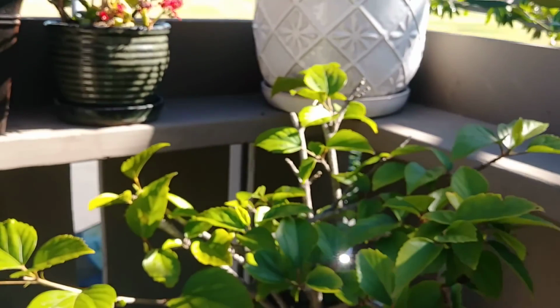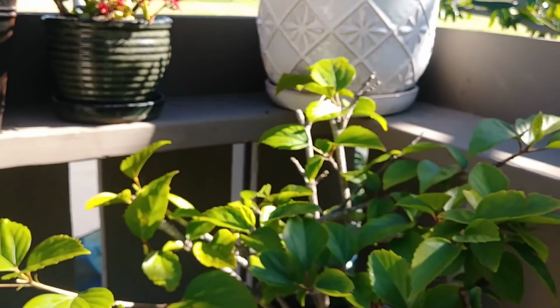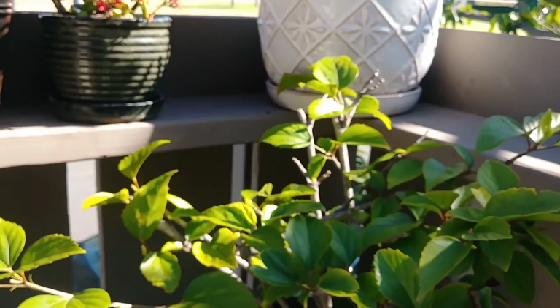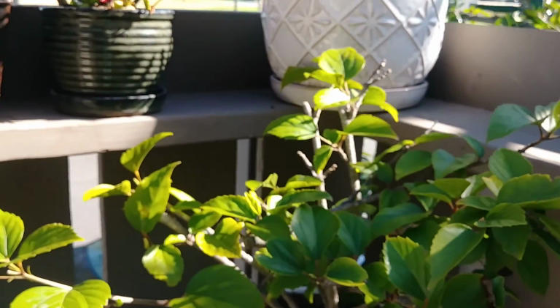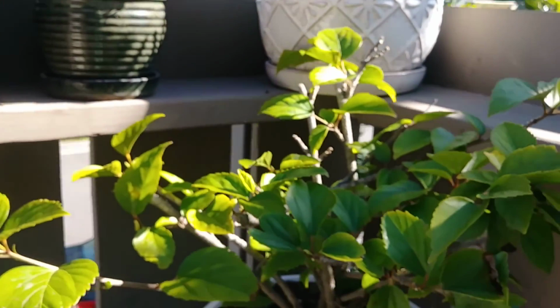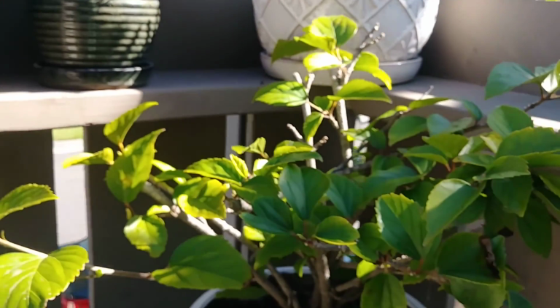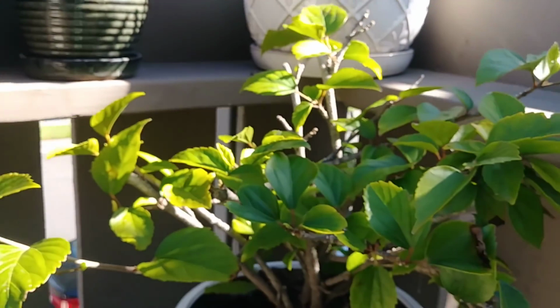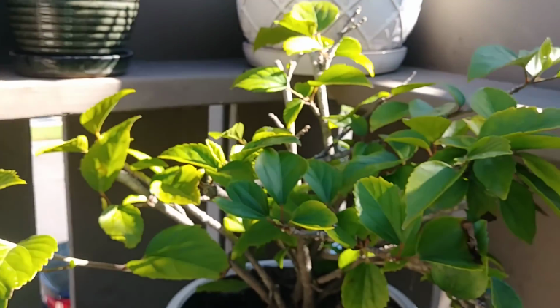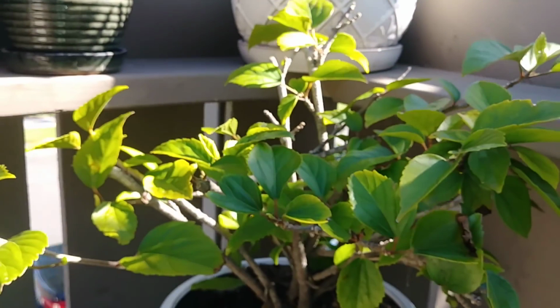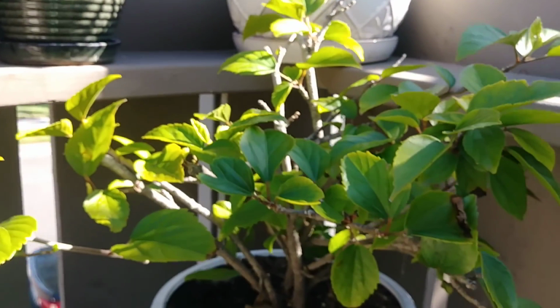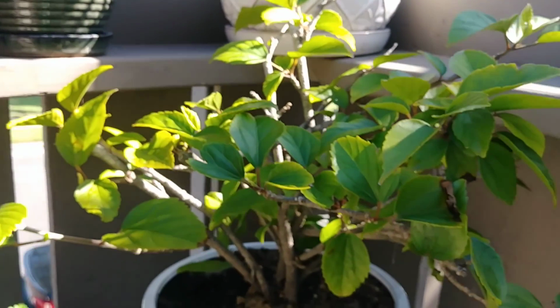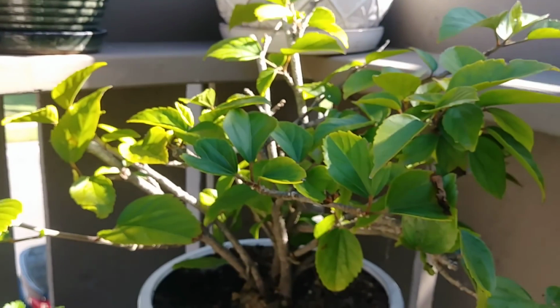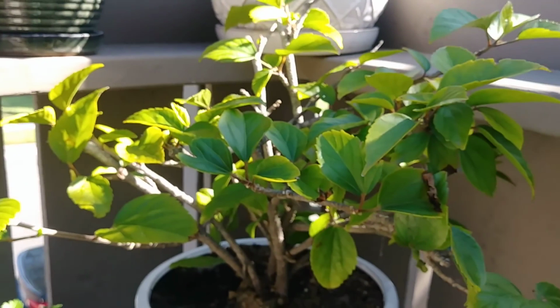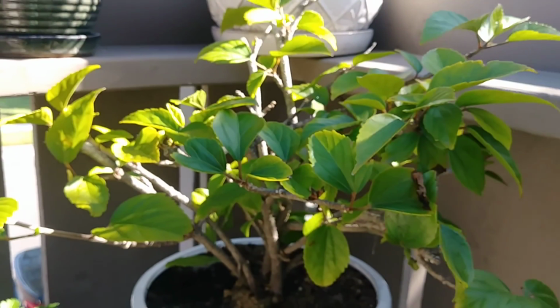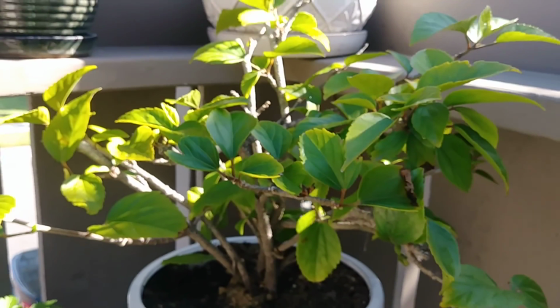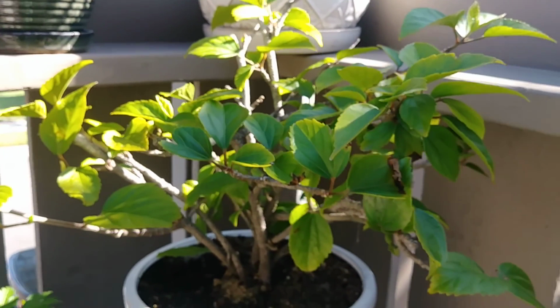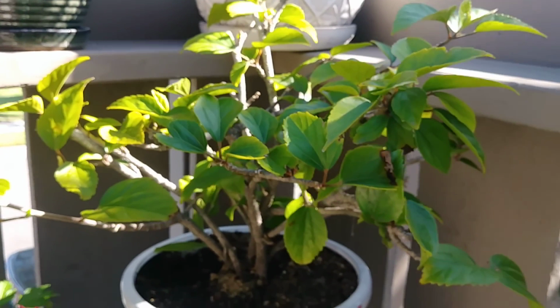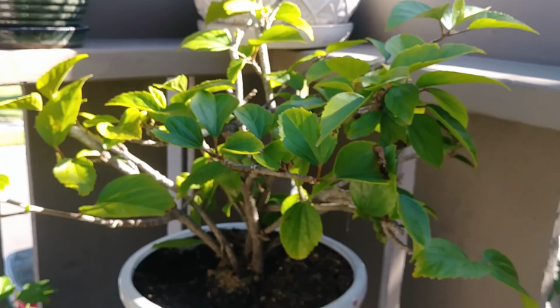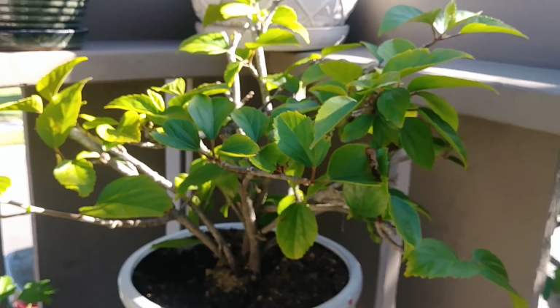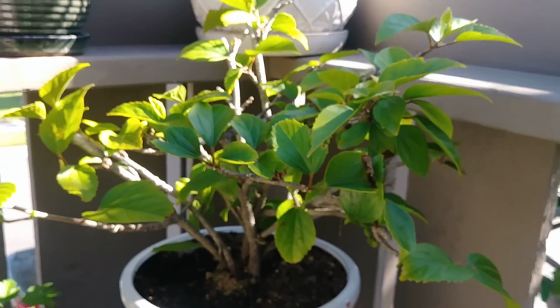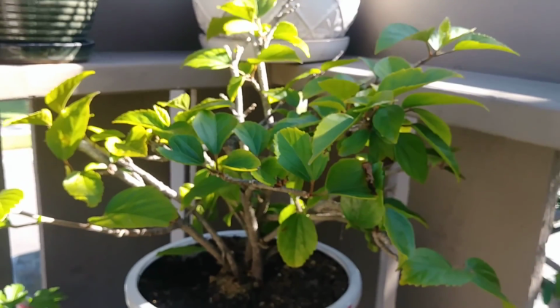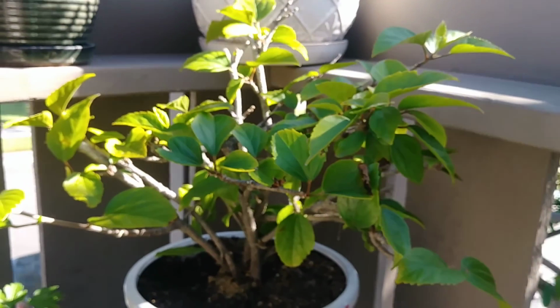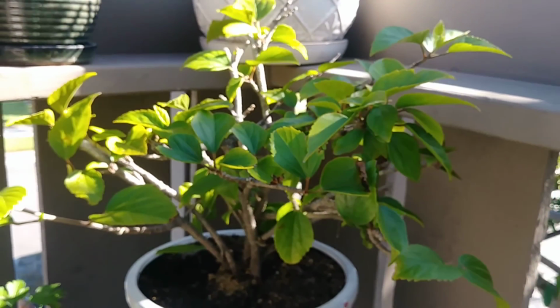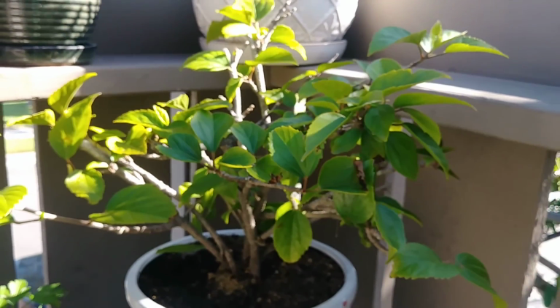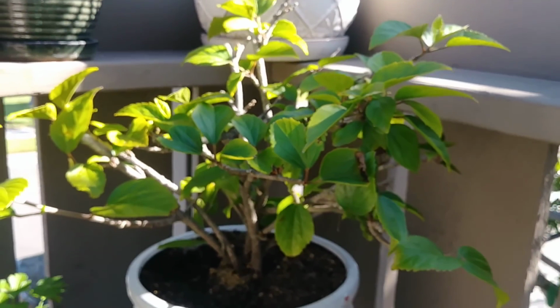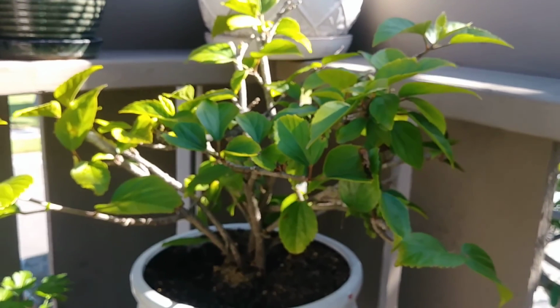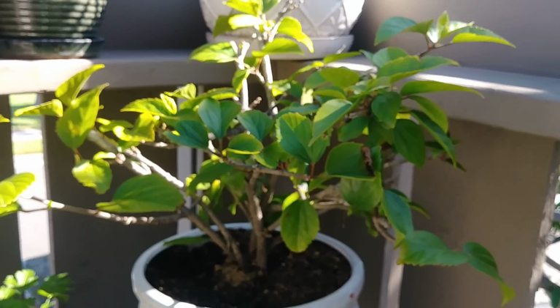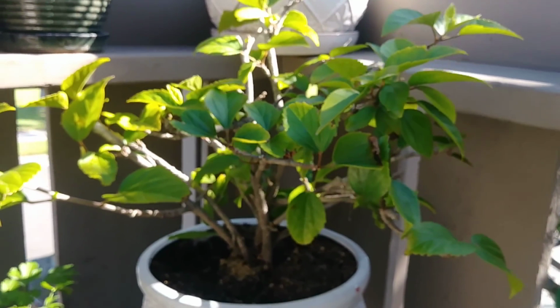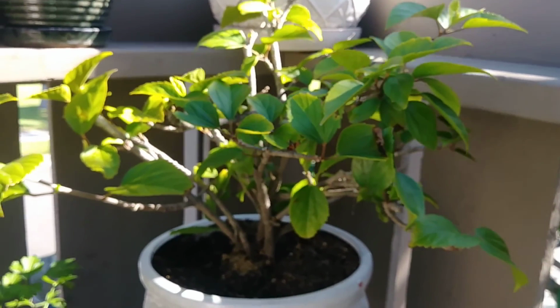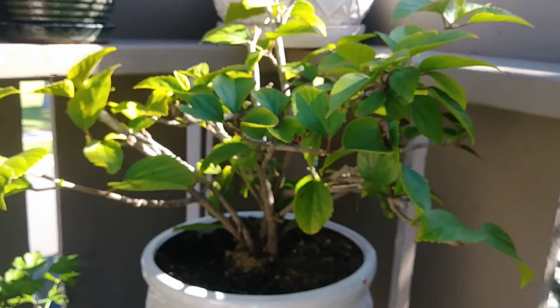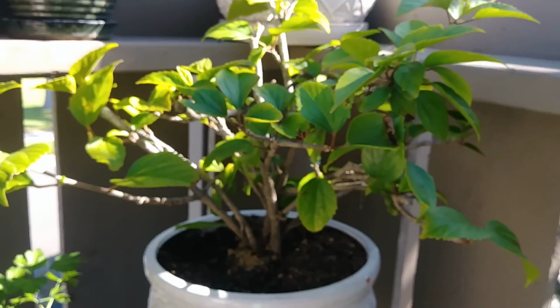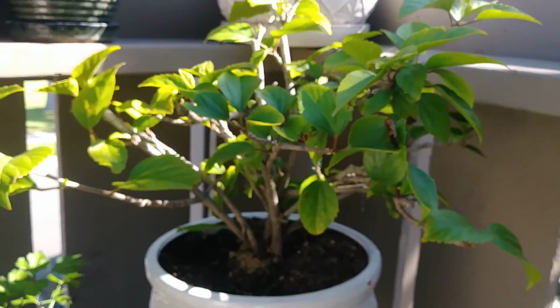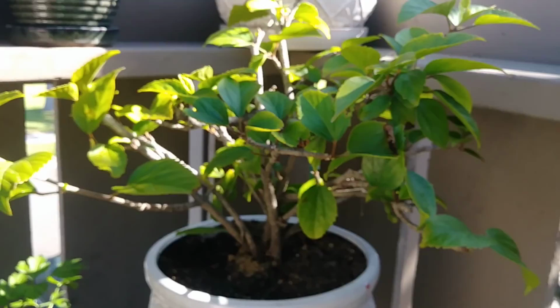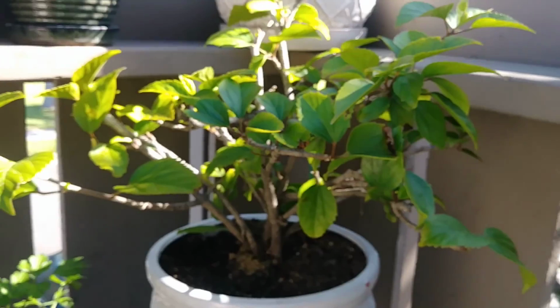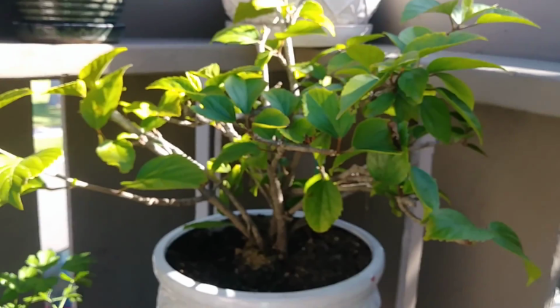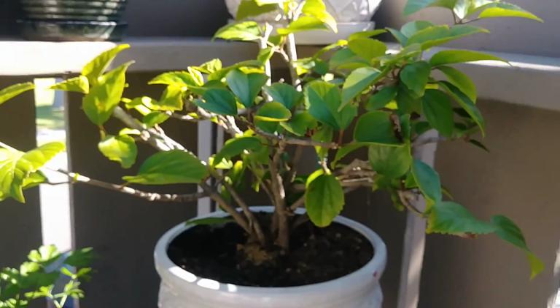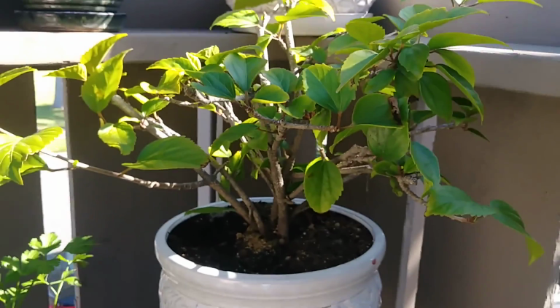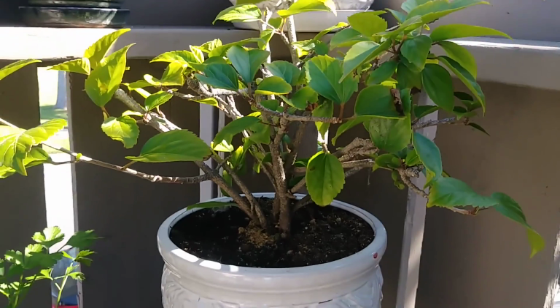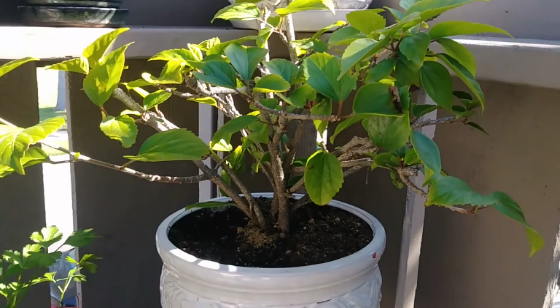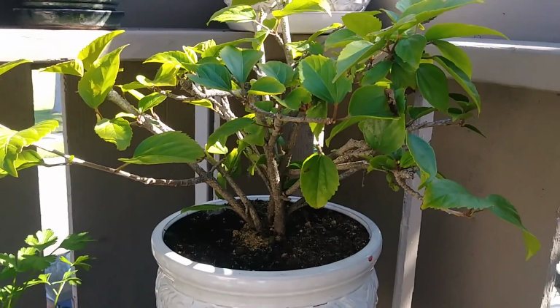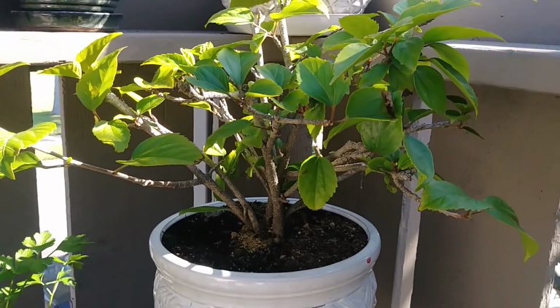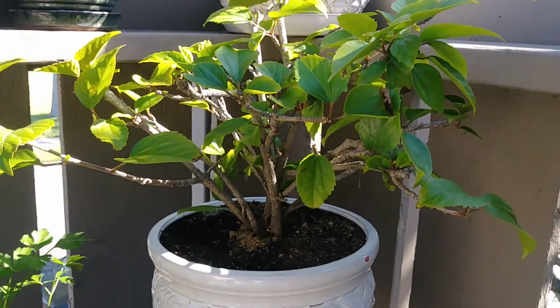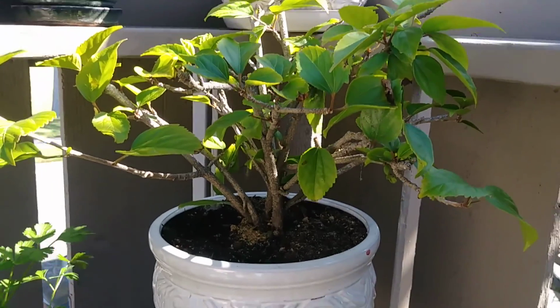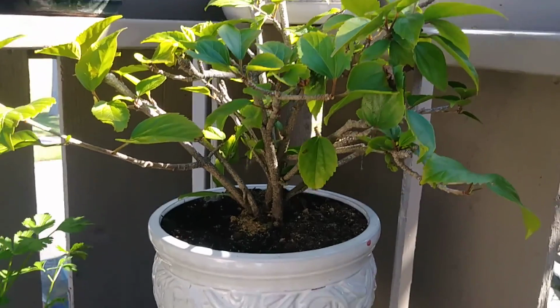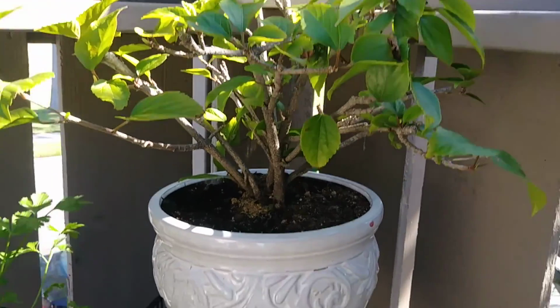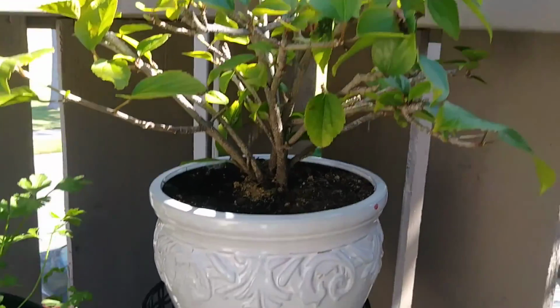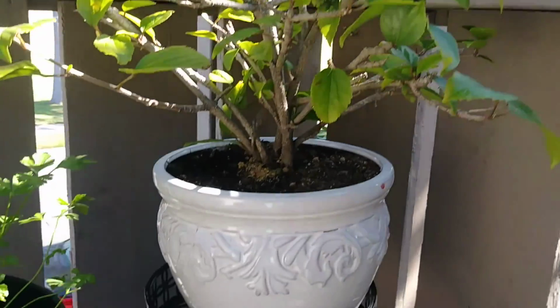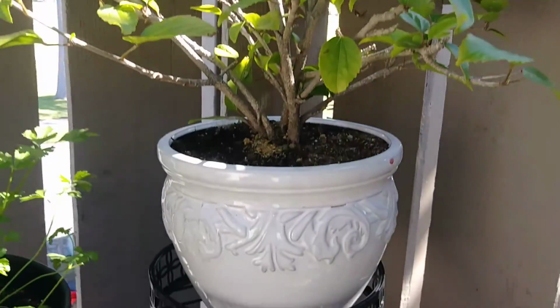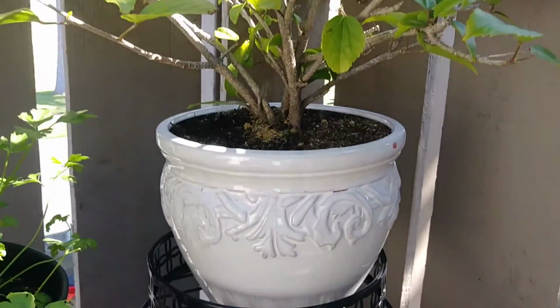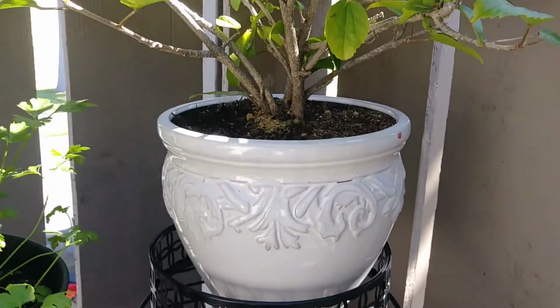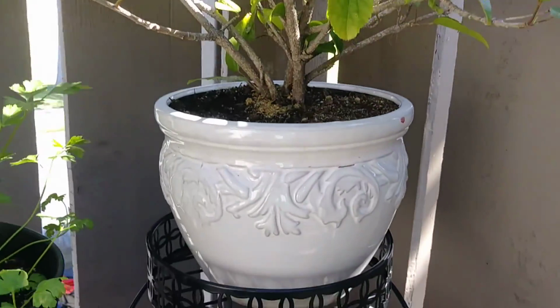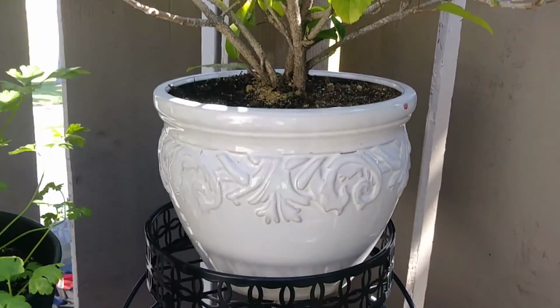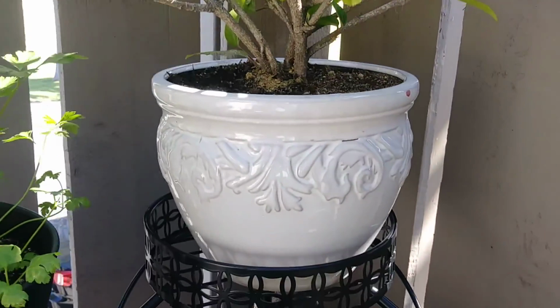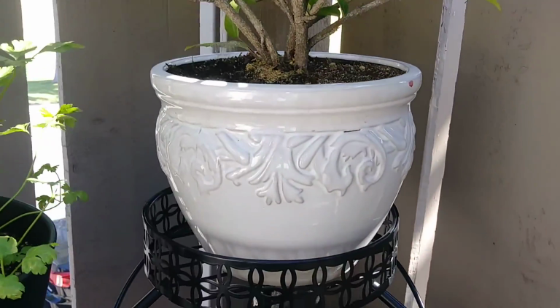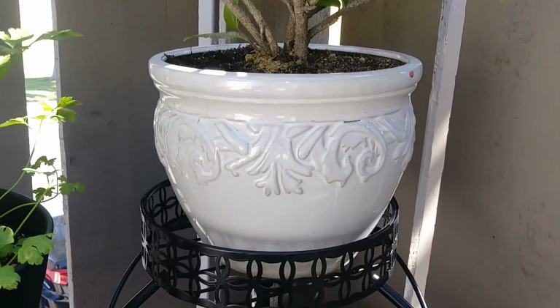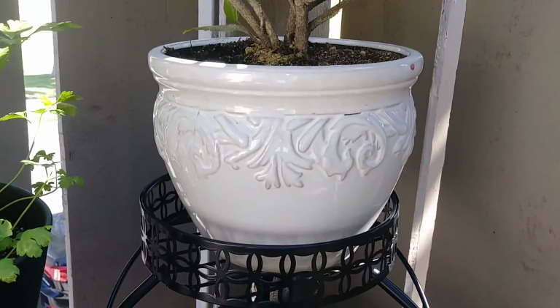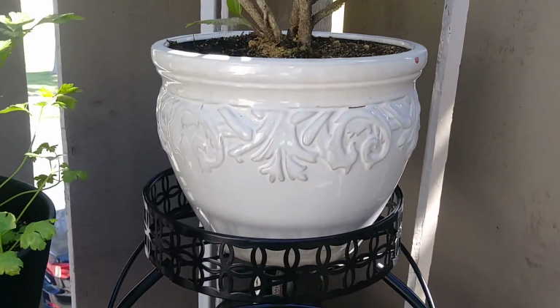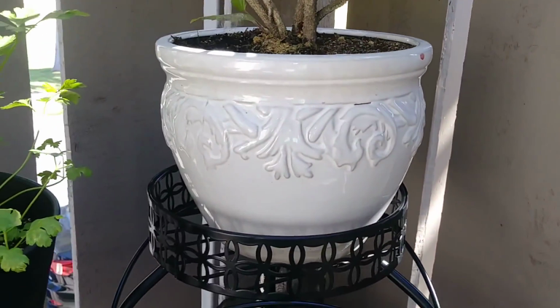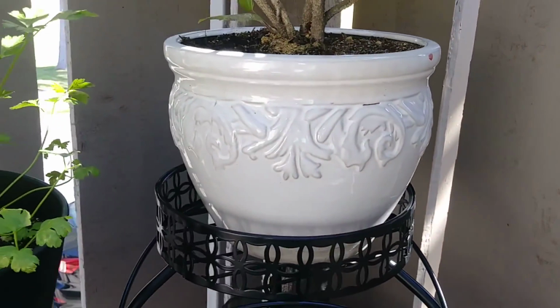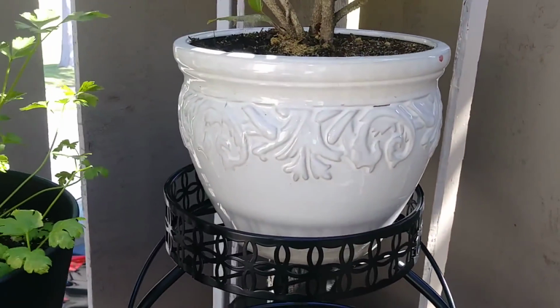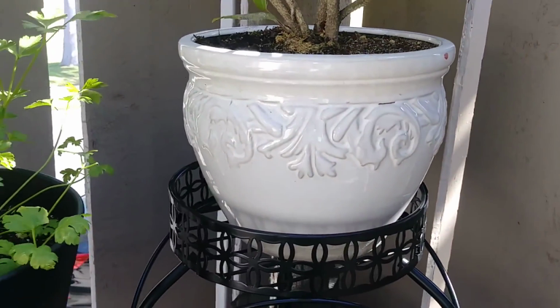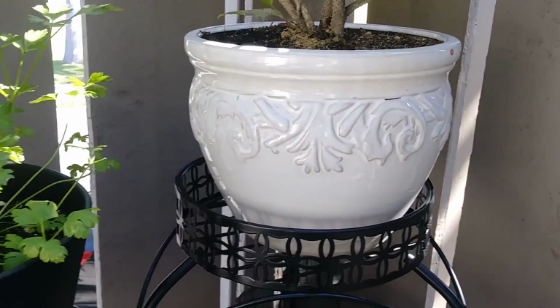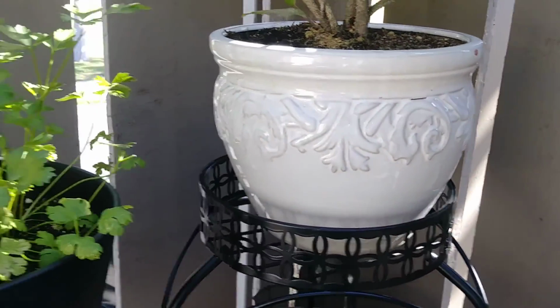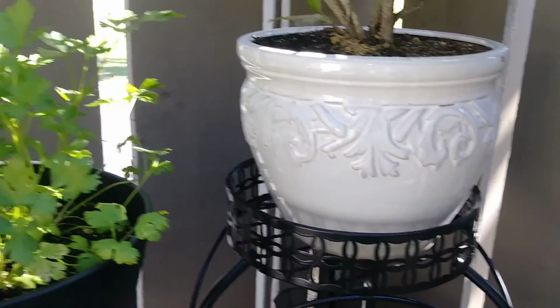I don't know what this flower is called, but it yields a beautiful red tropical bloom. Old pot — retro.